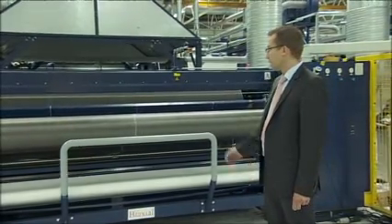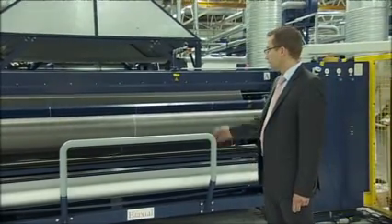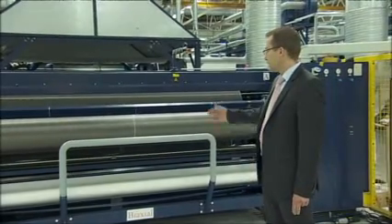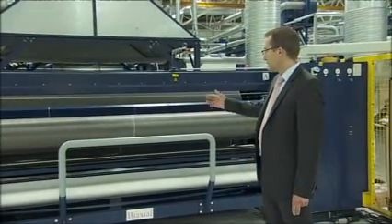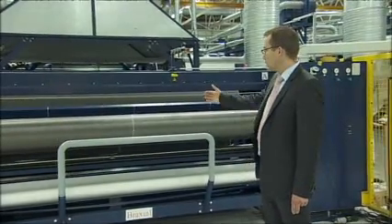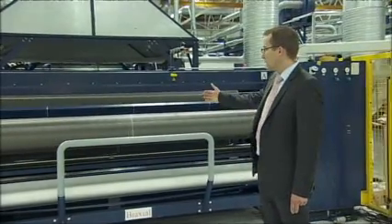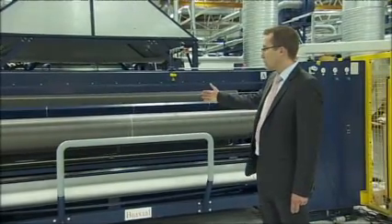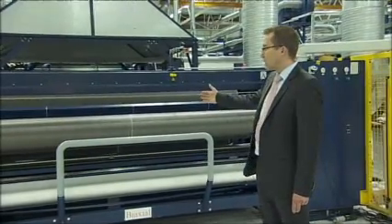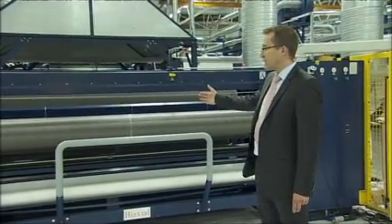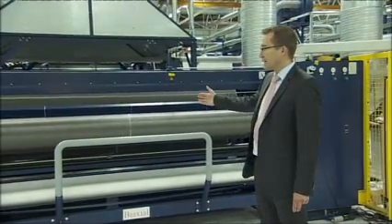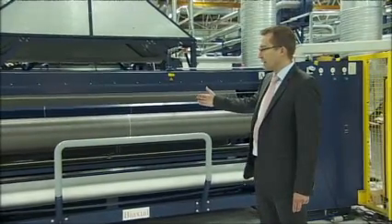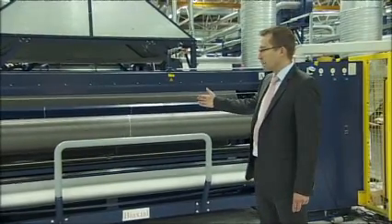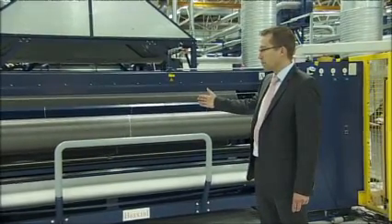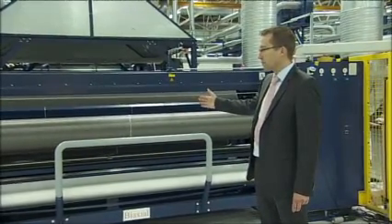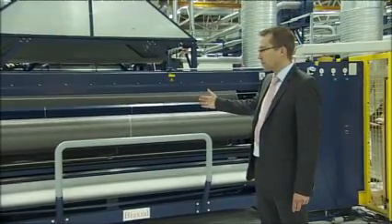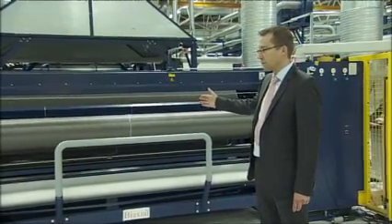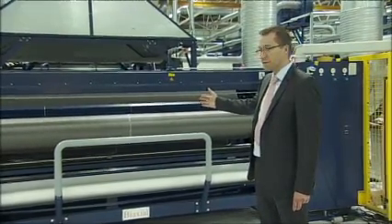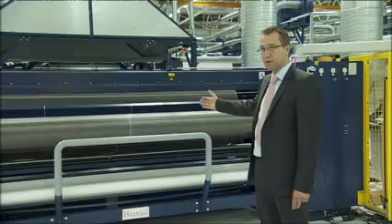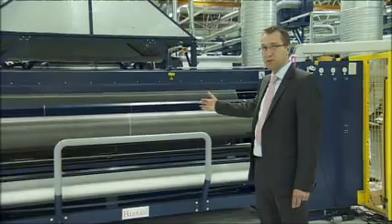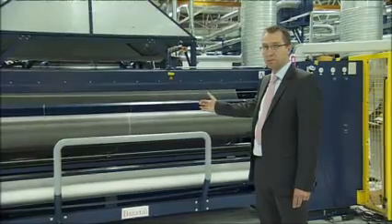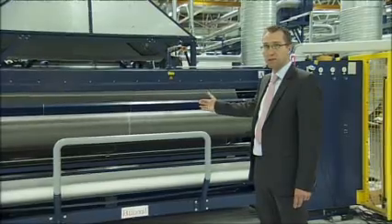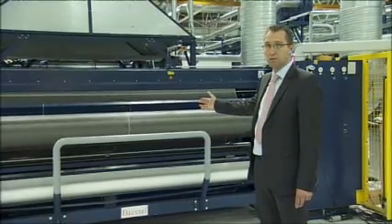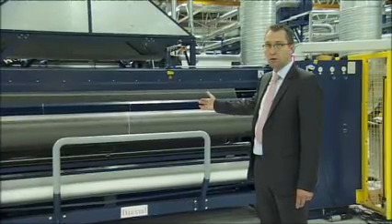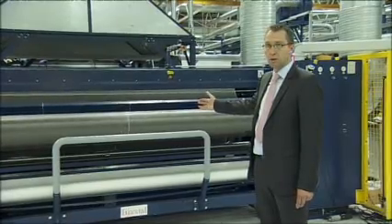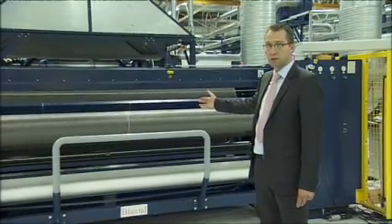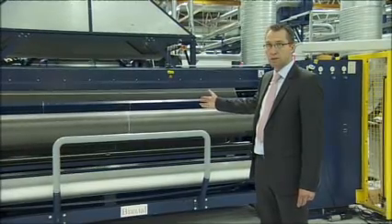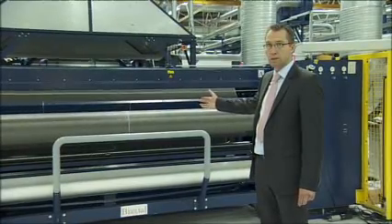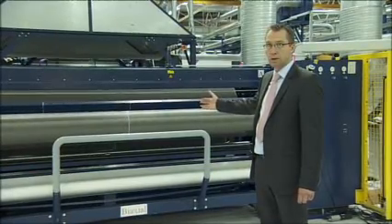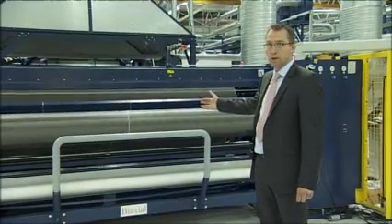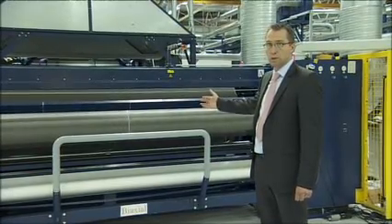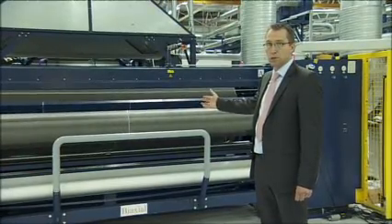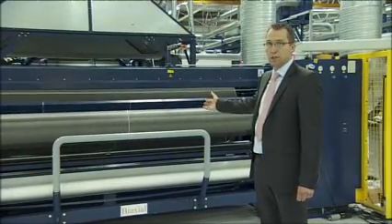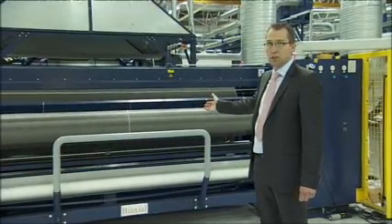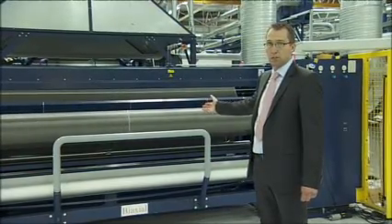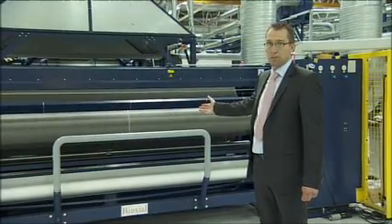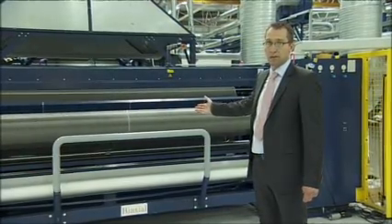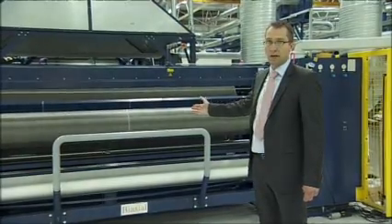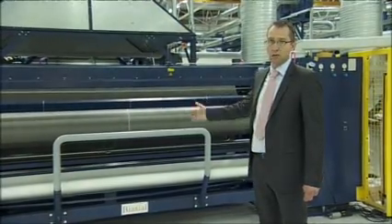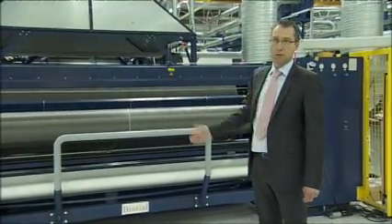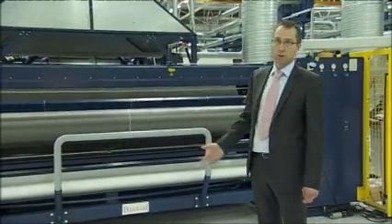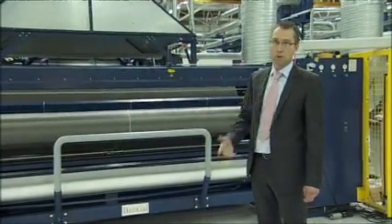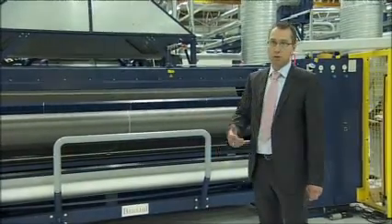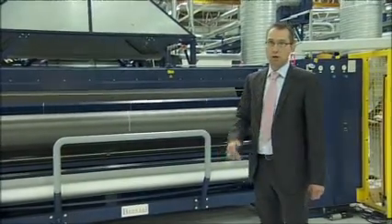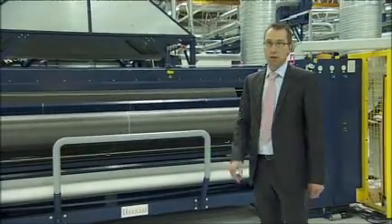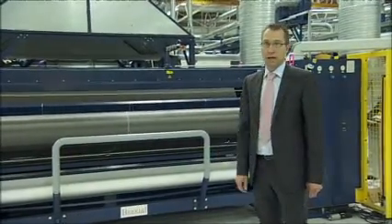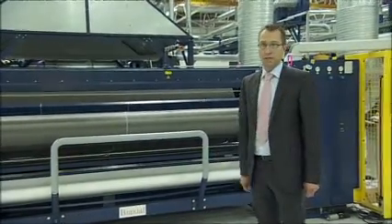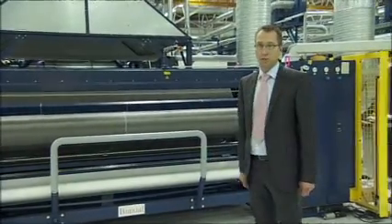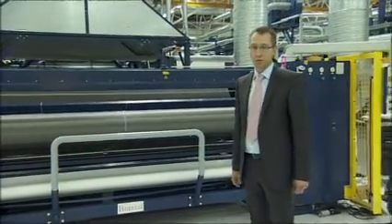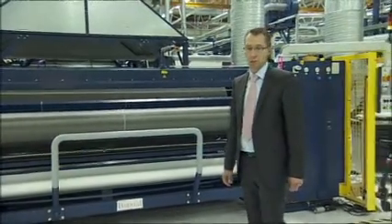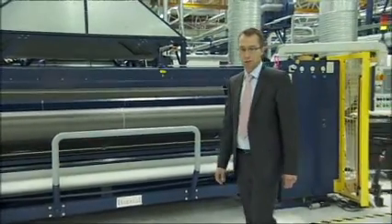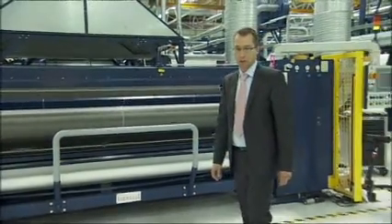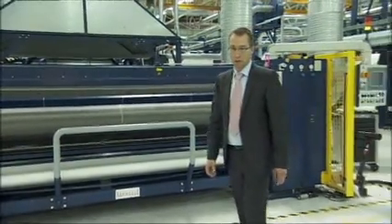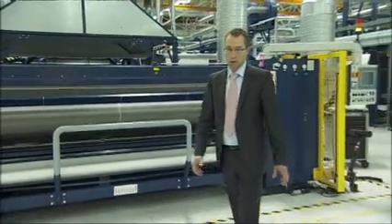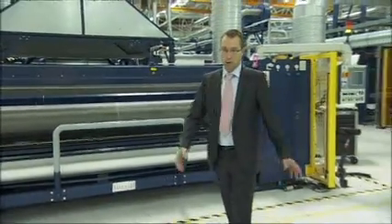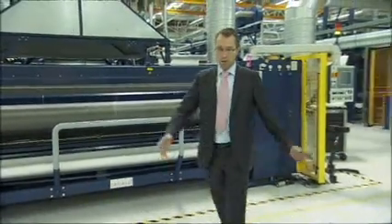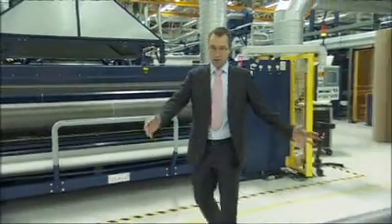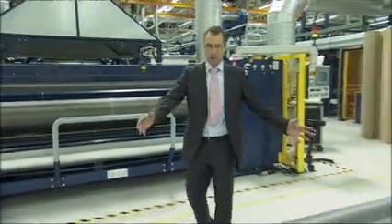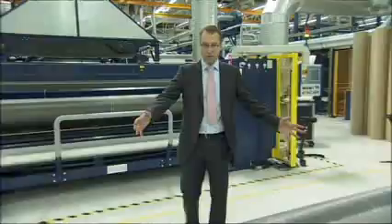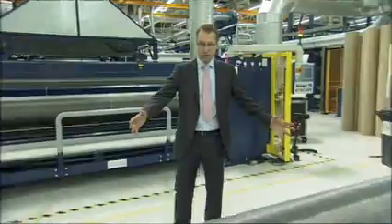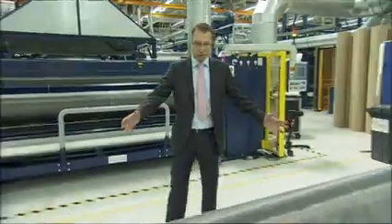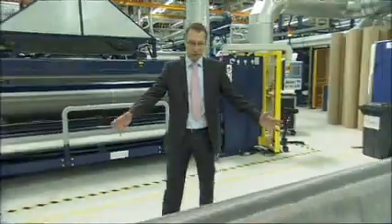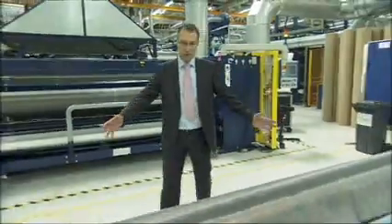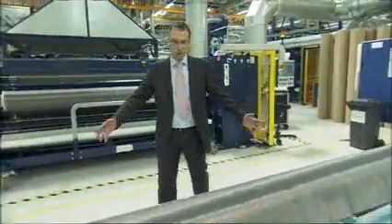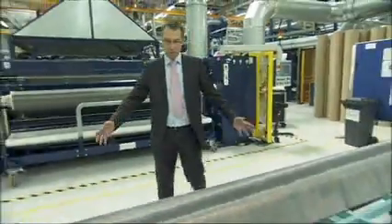Here we are winding up 50 meter rolls, which we ship down to Landshut on this device here.